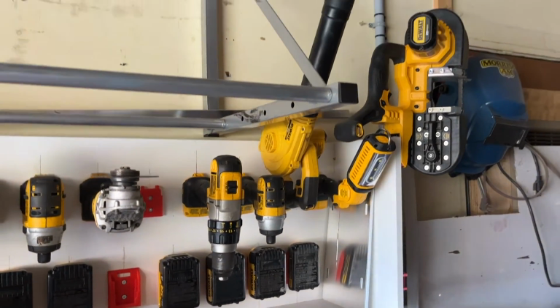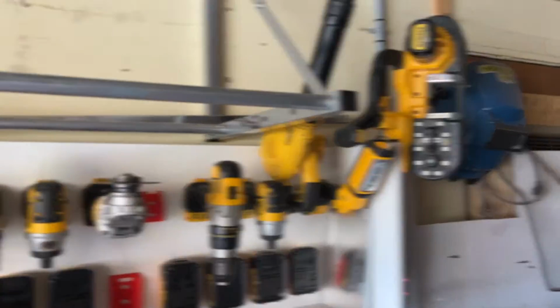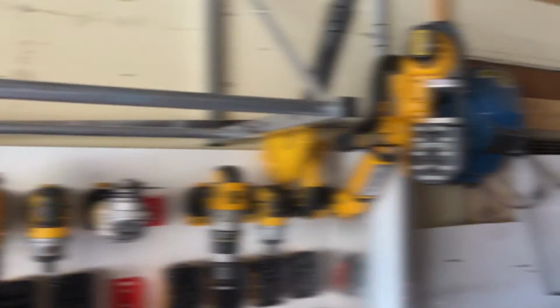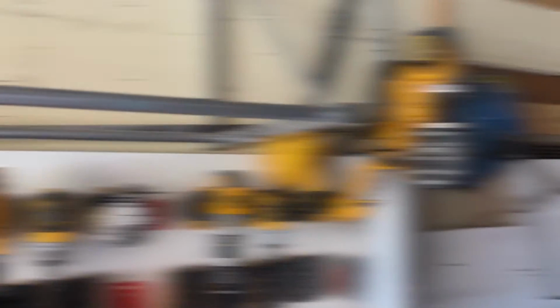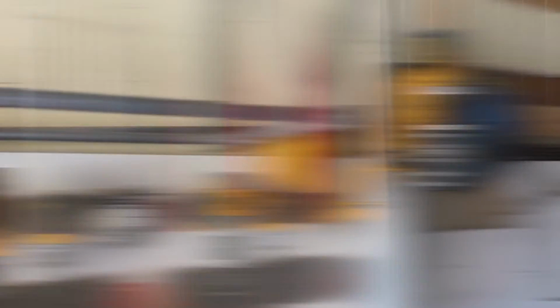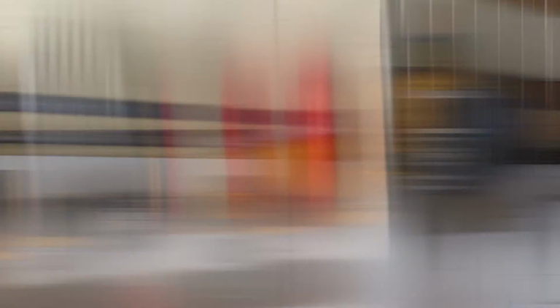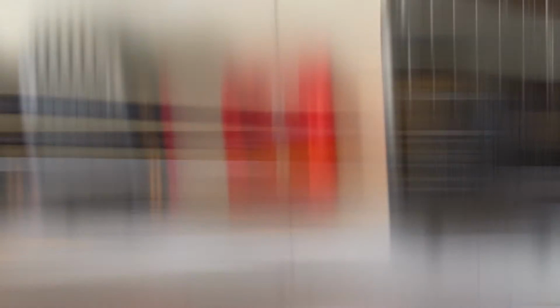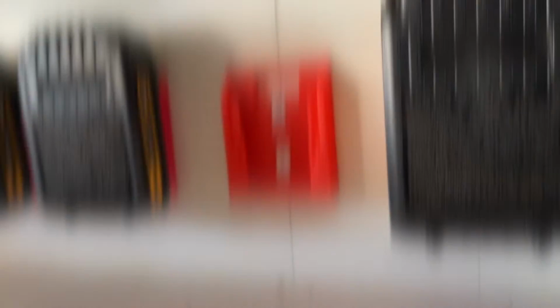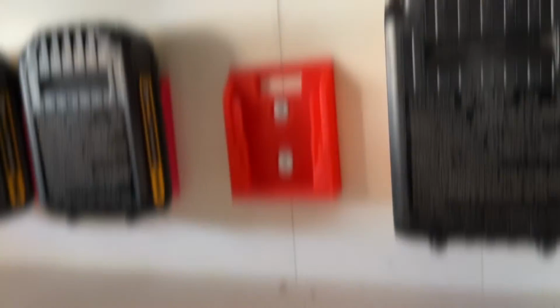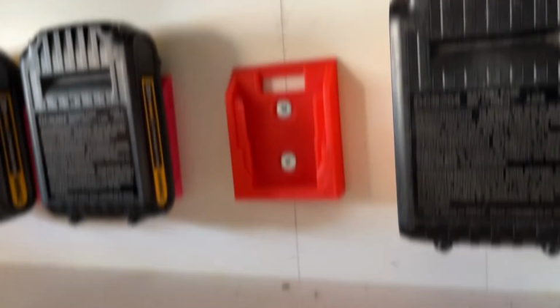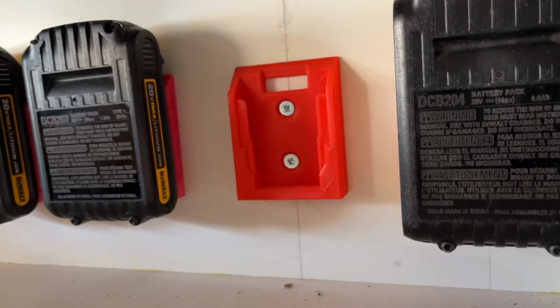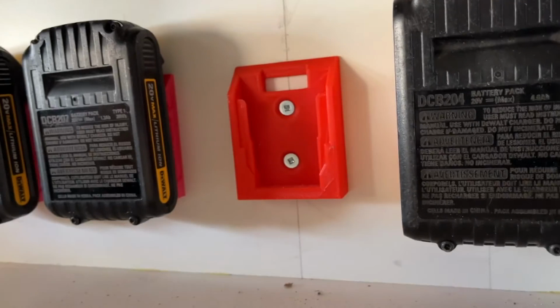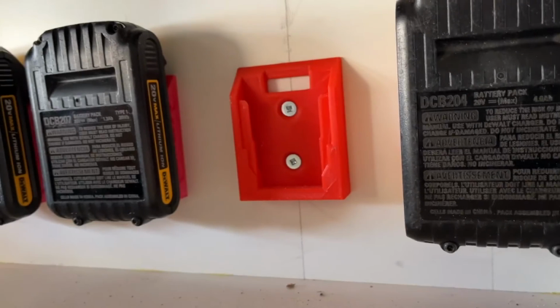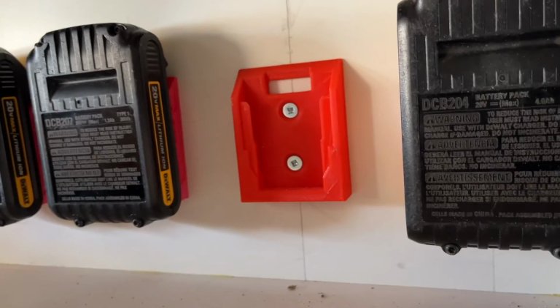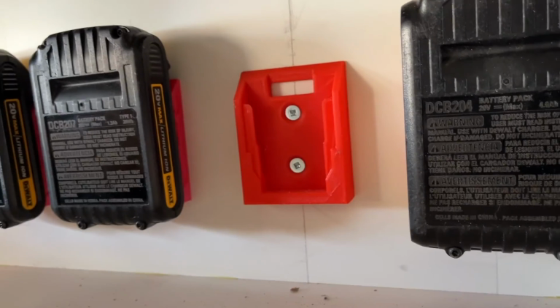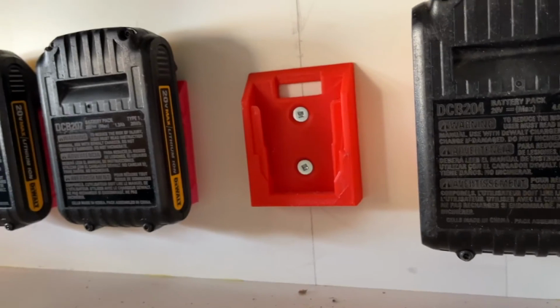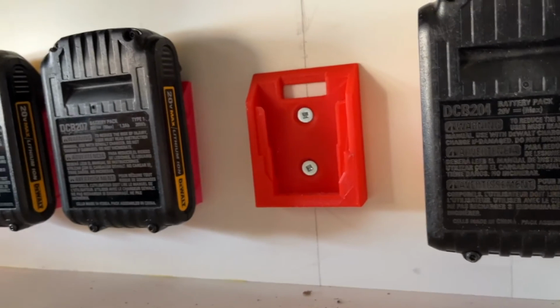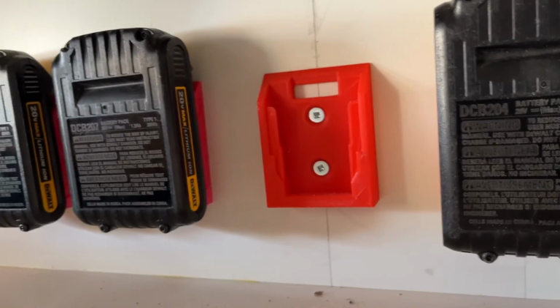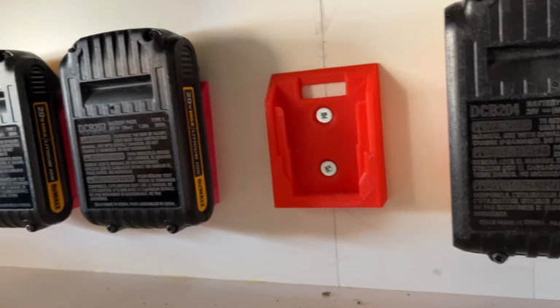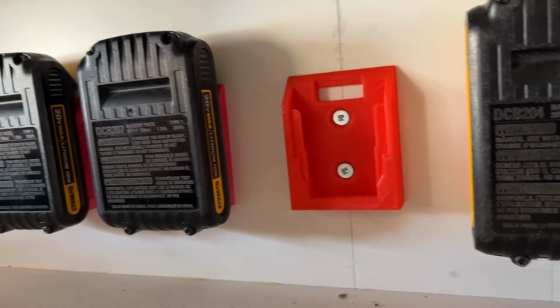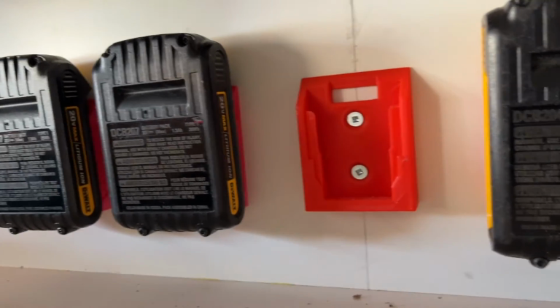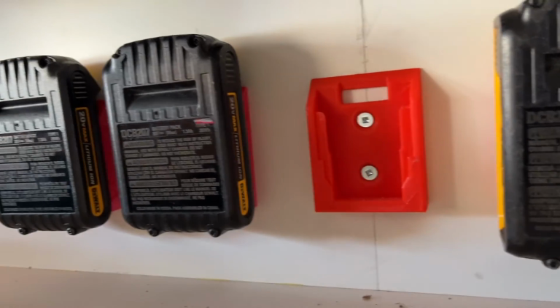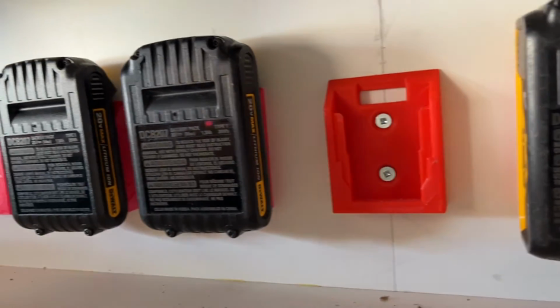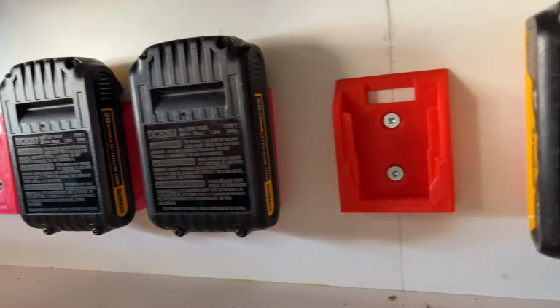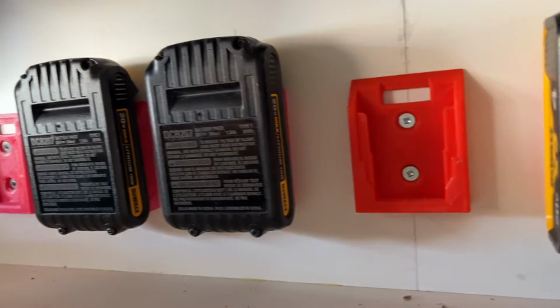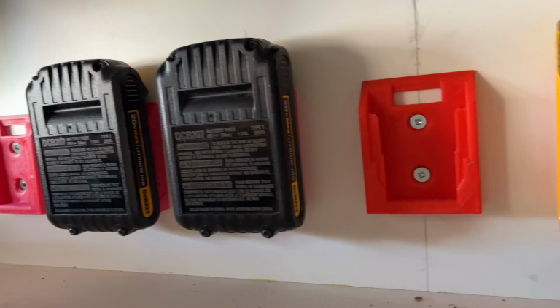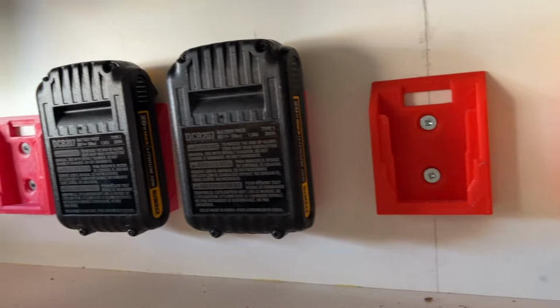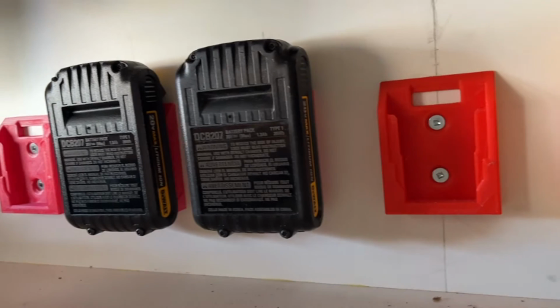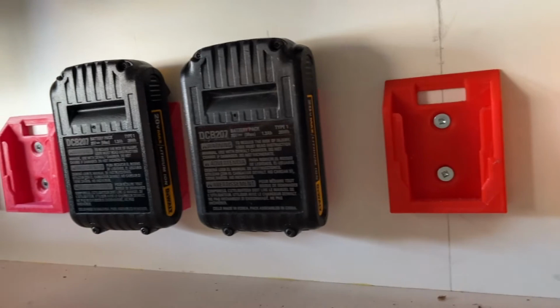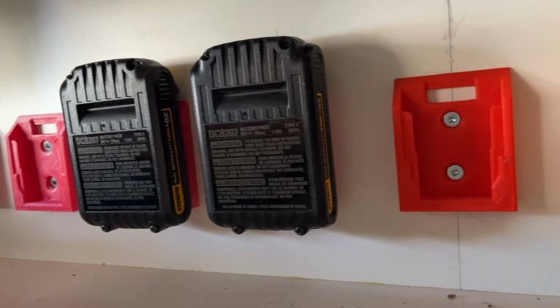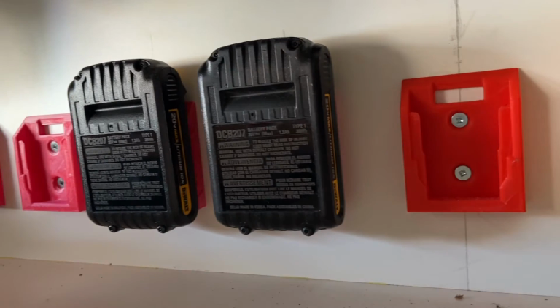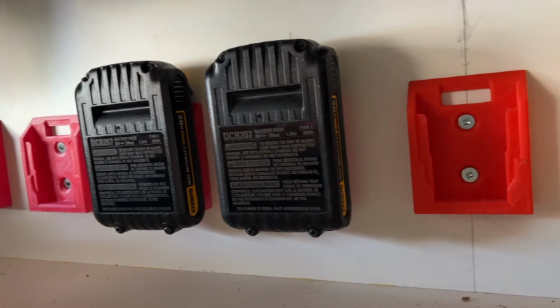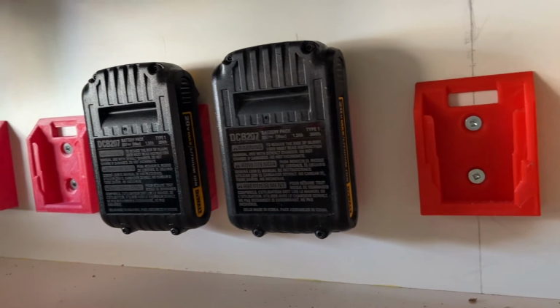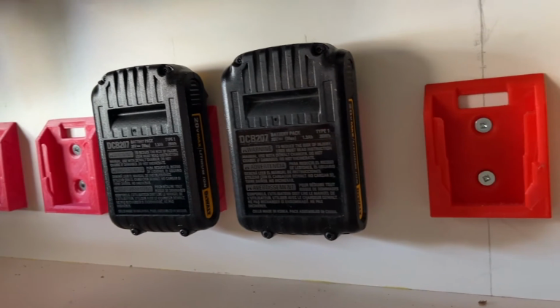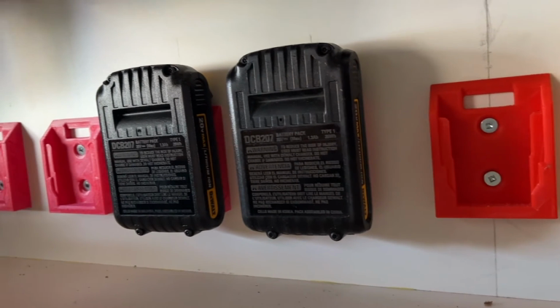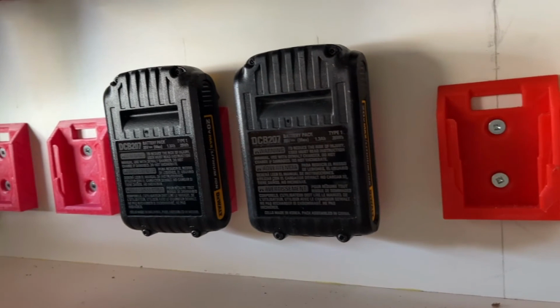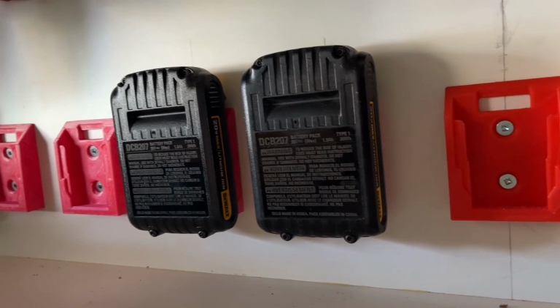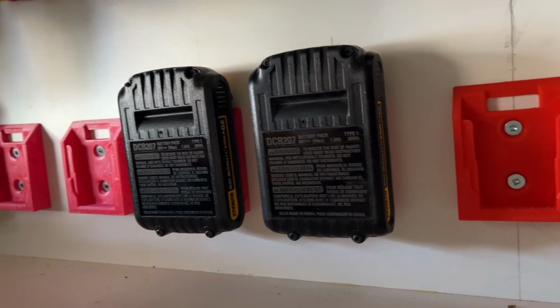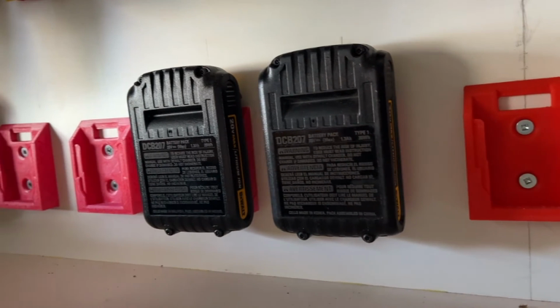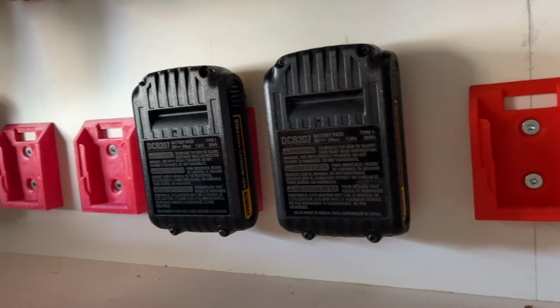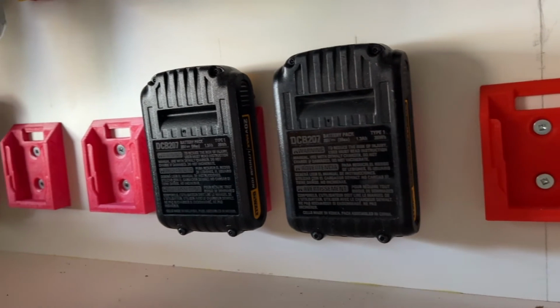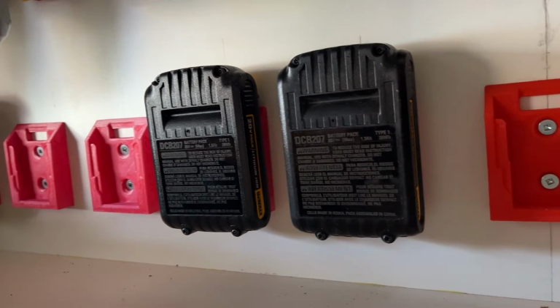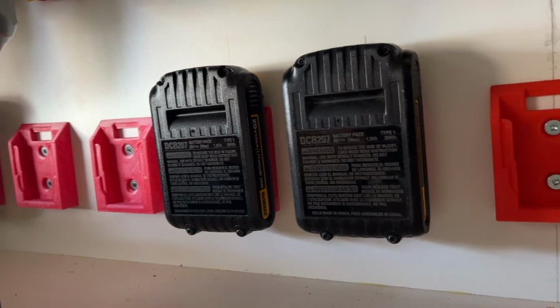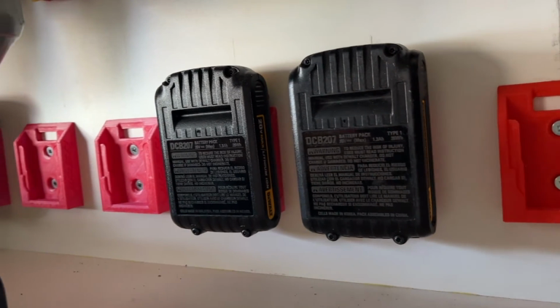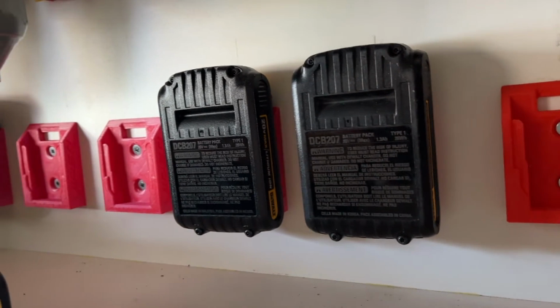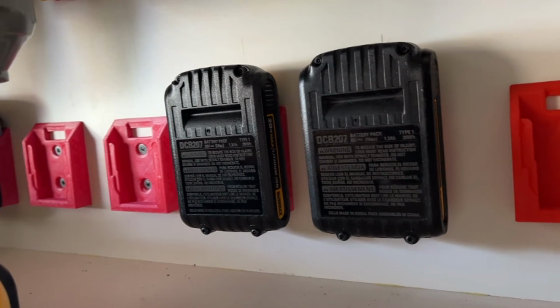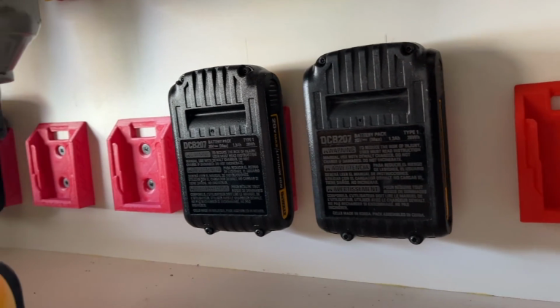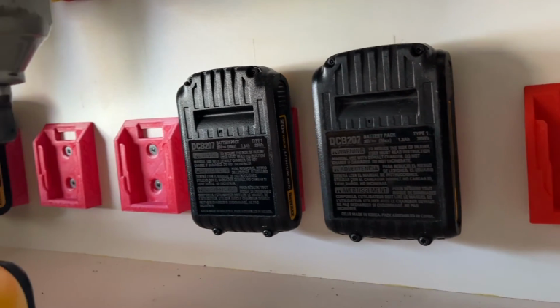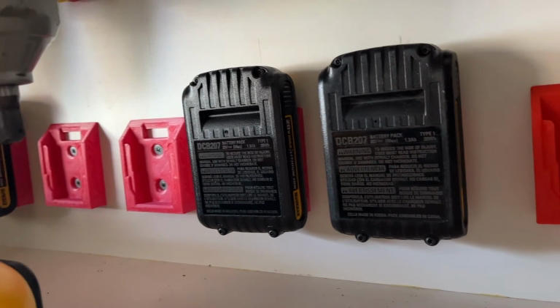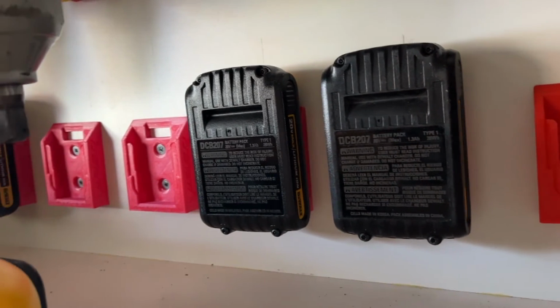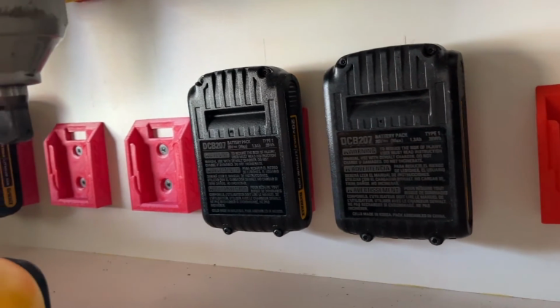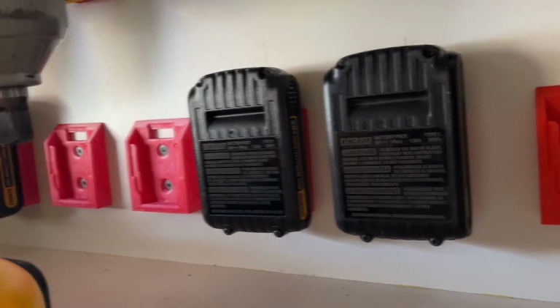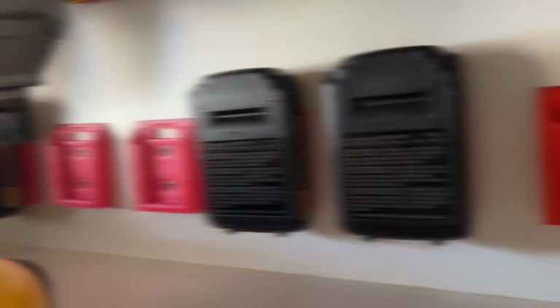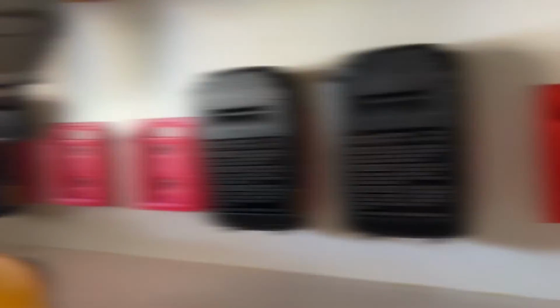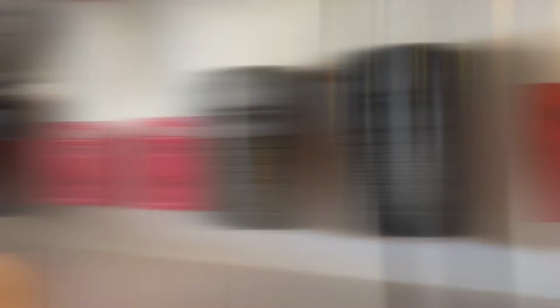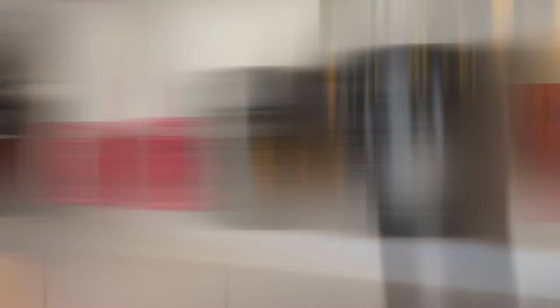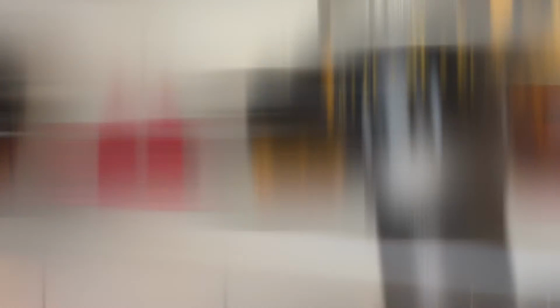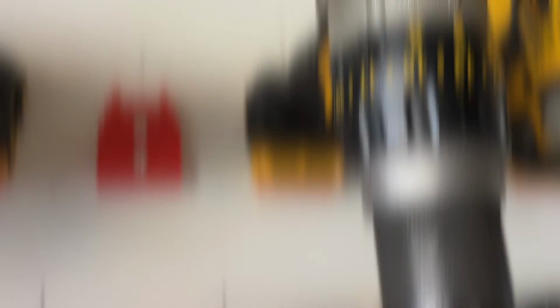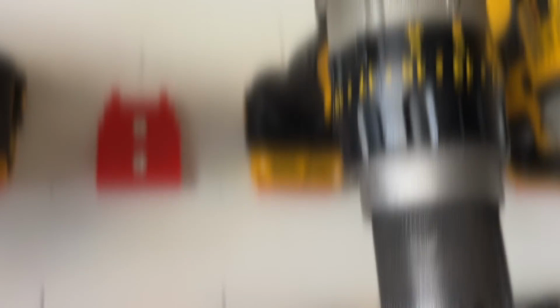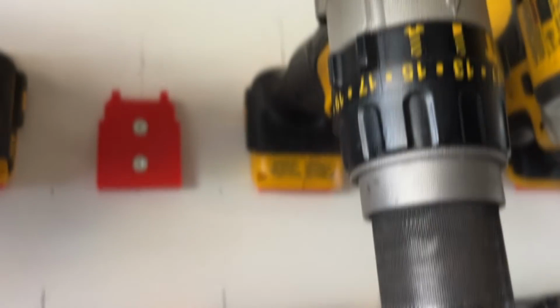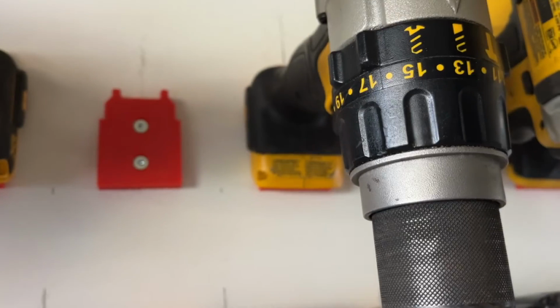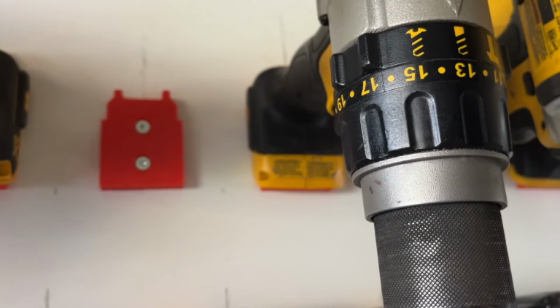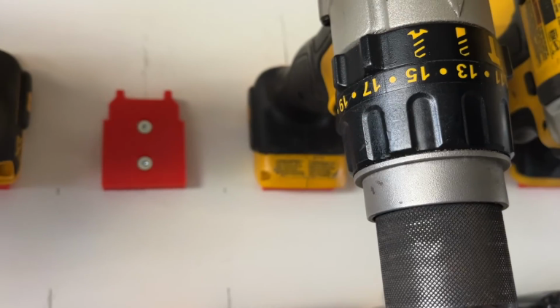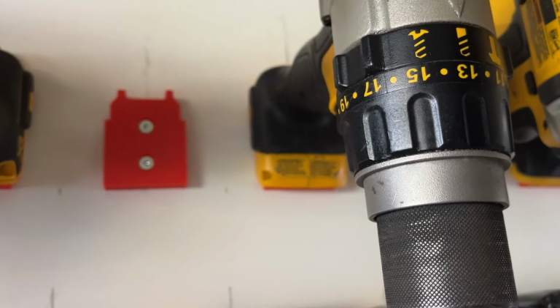Using 3D printed mounts, we can mount both the DeWalt power tools and the 18-20V batteries they use.